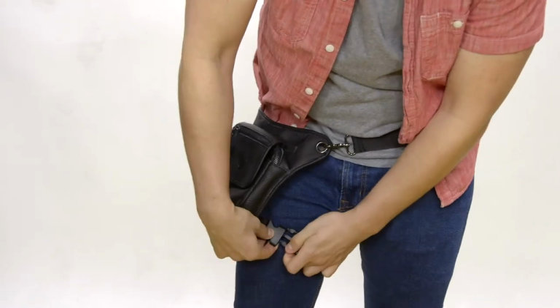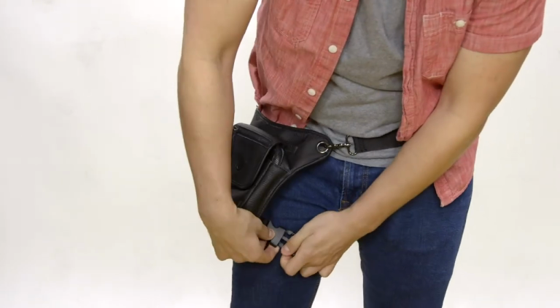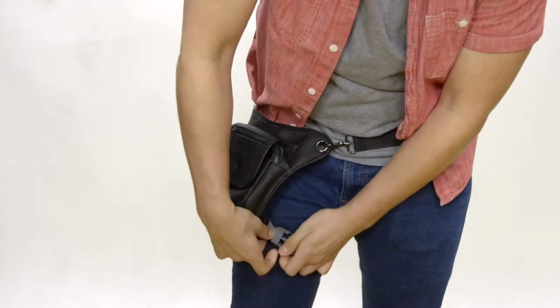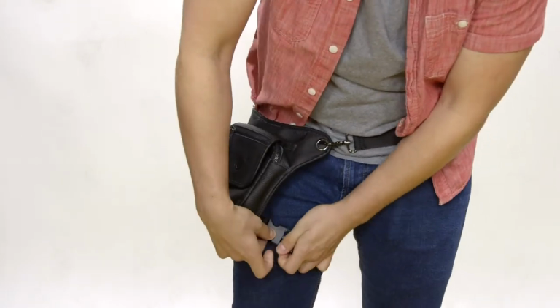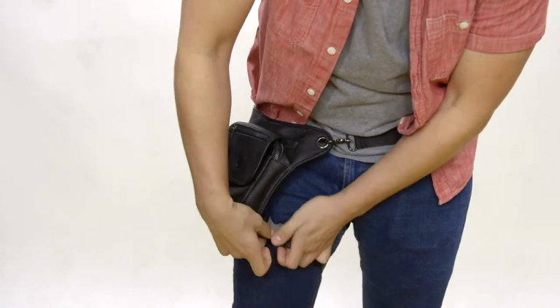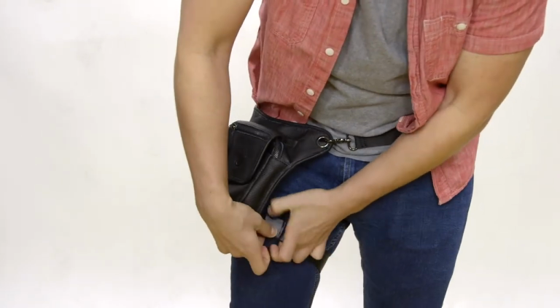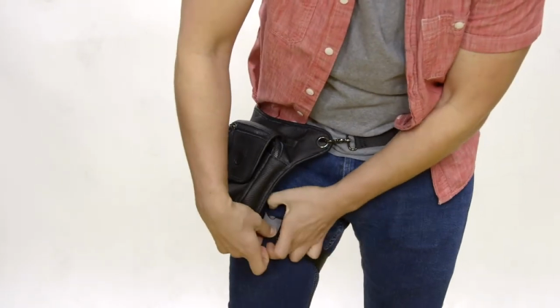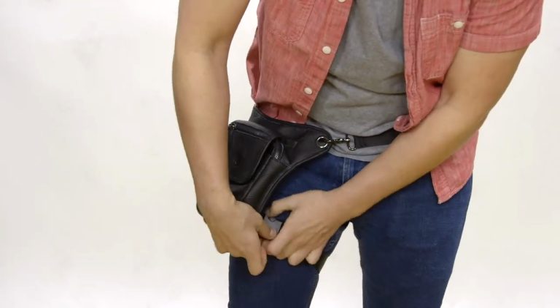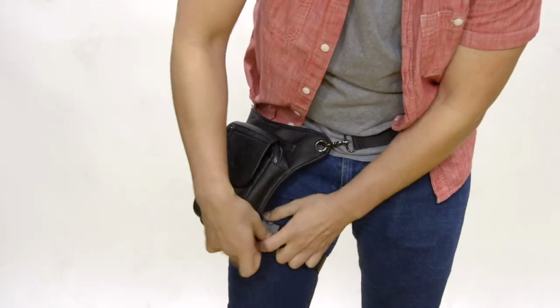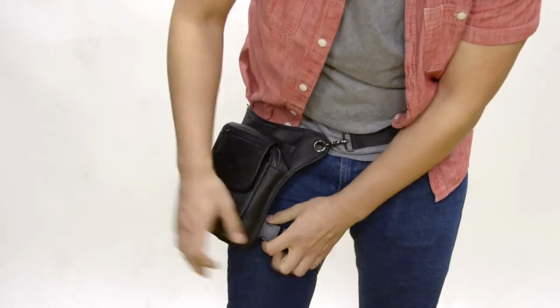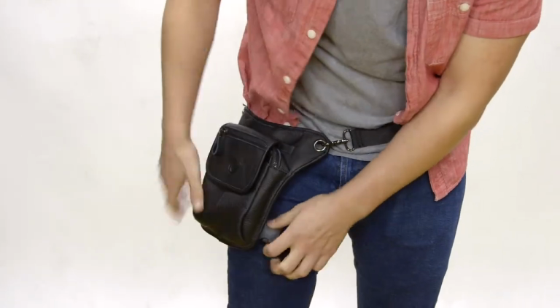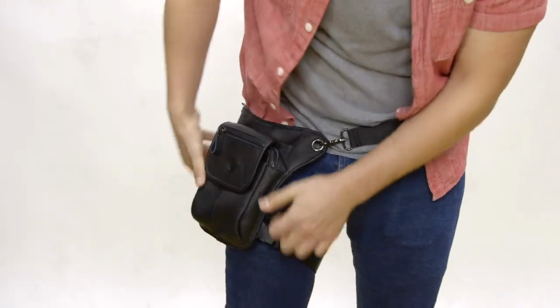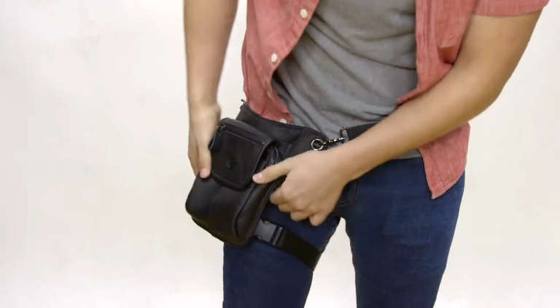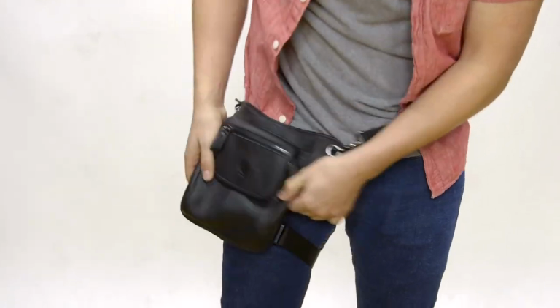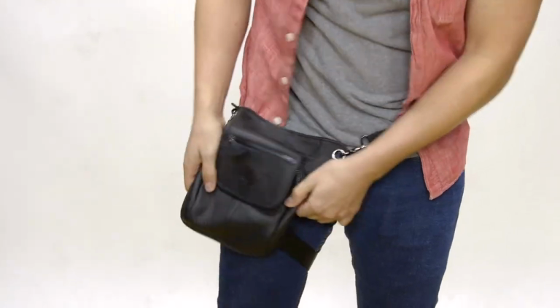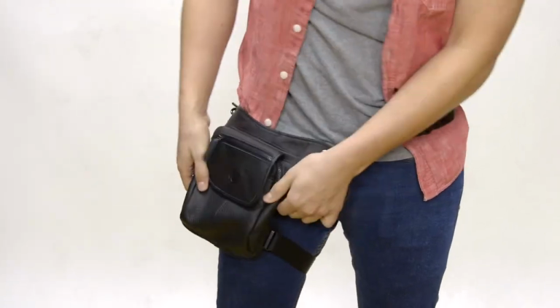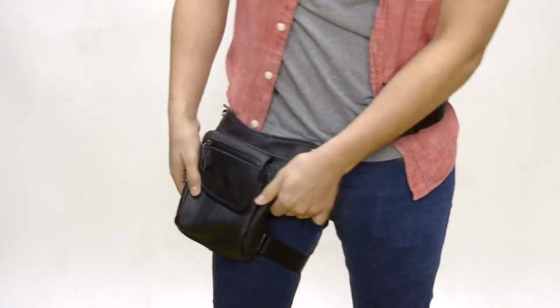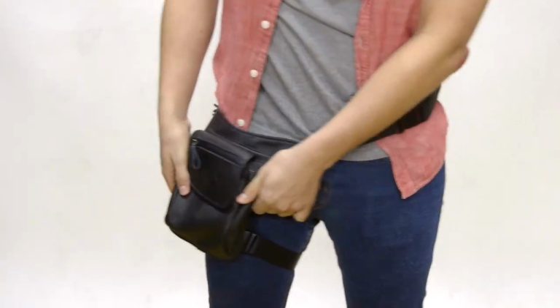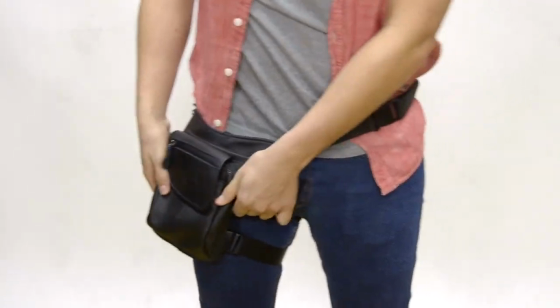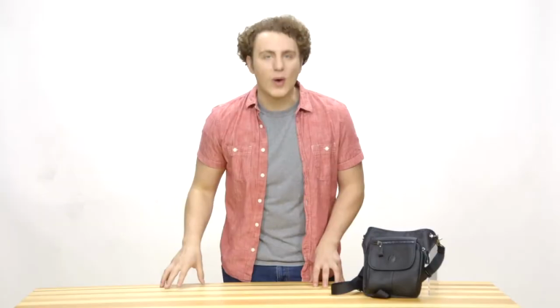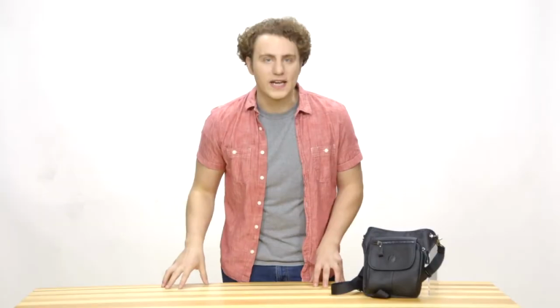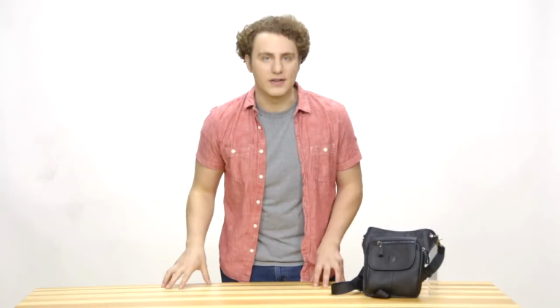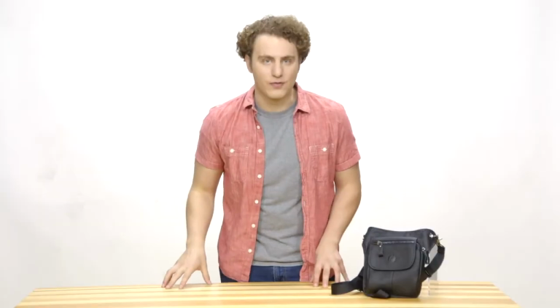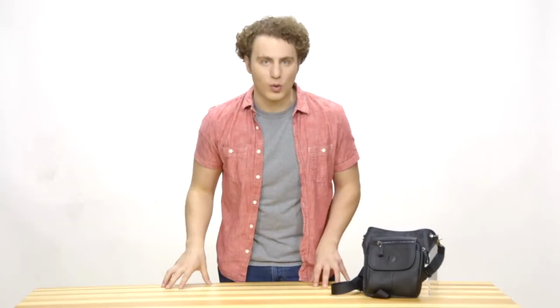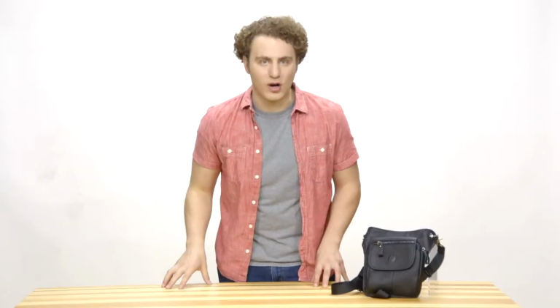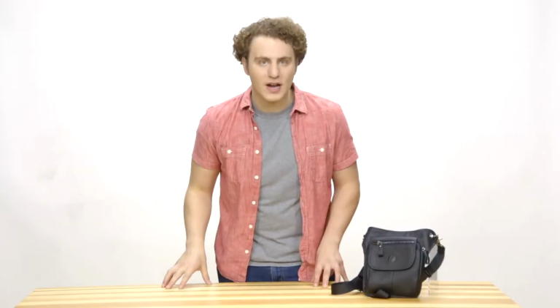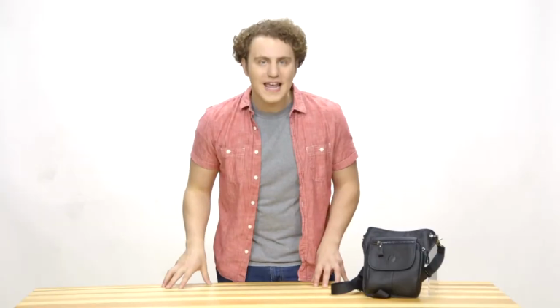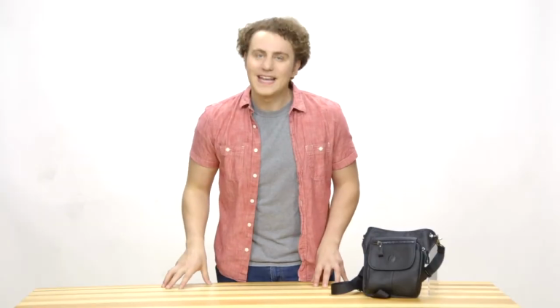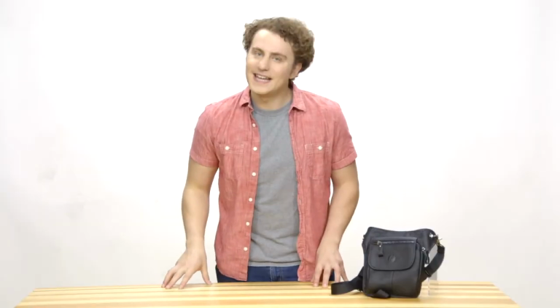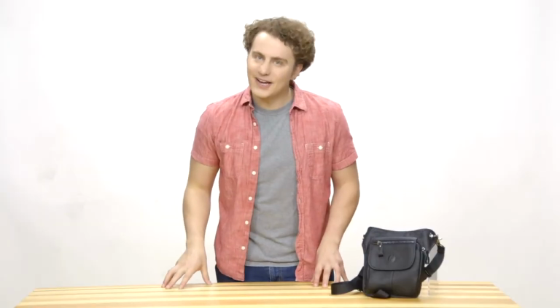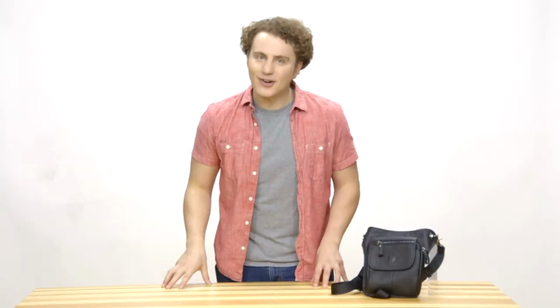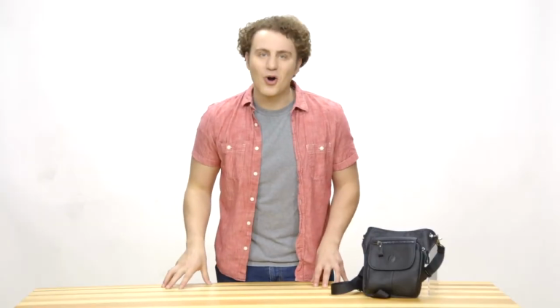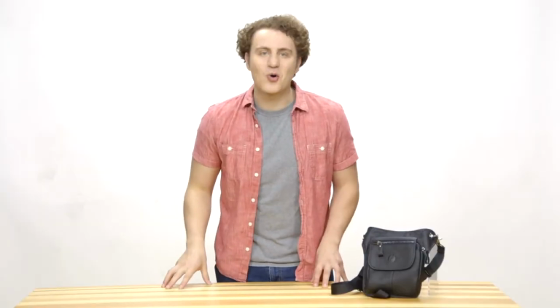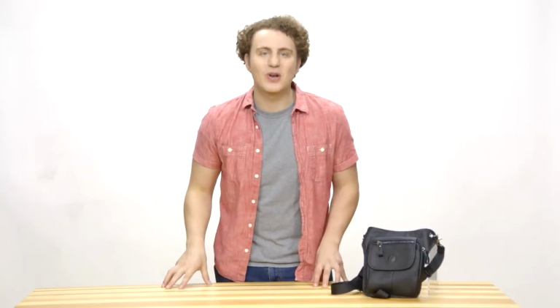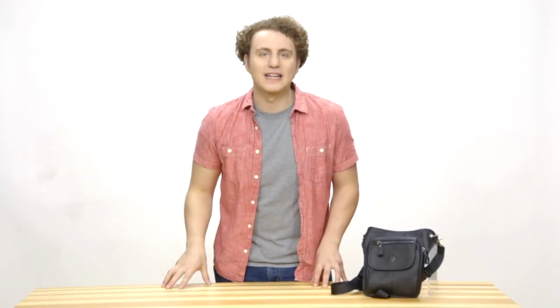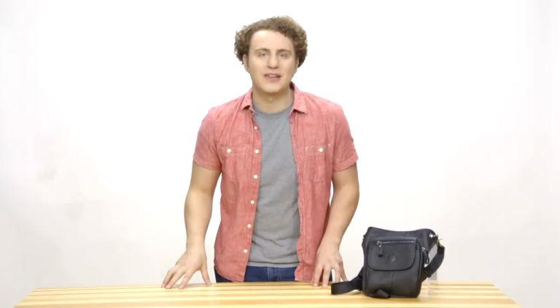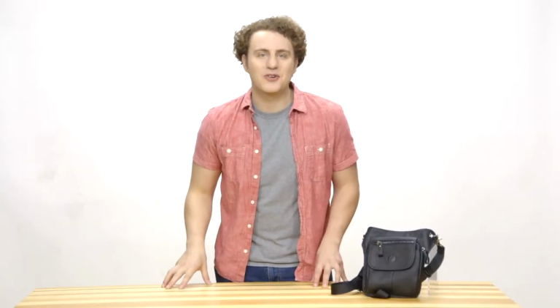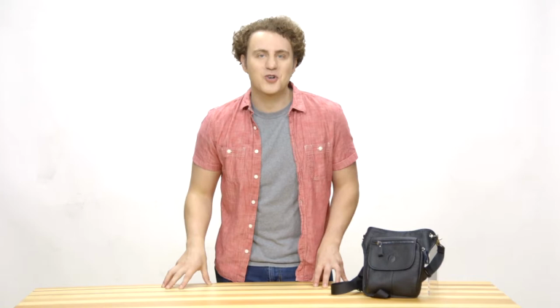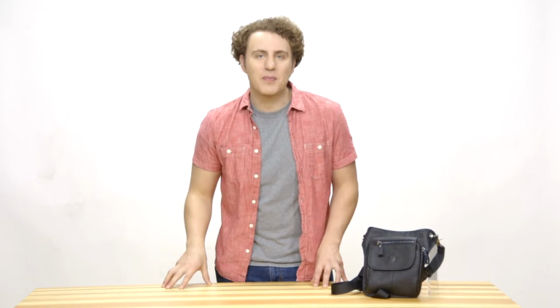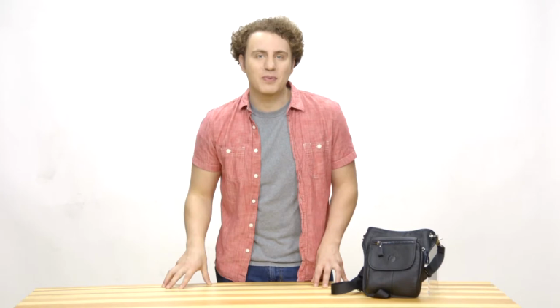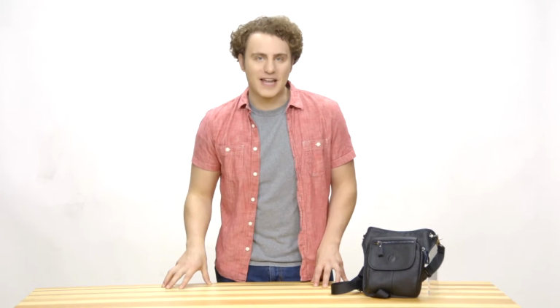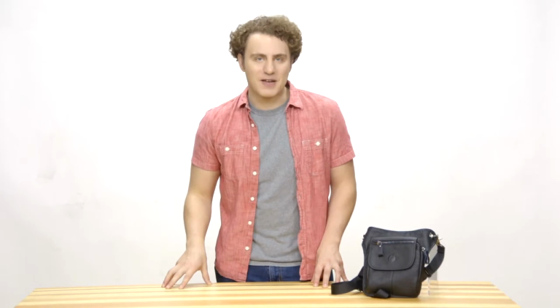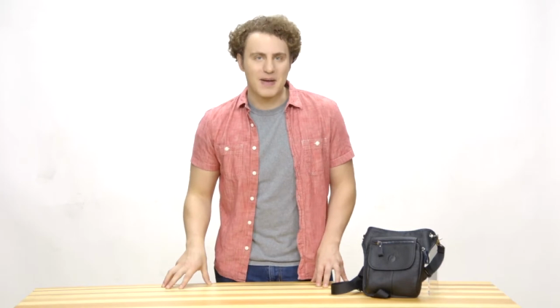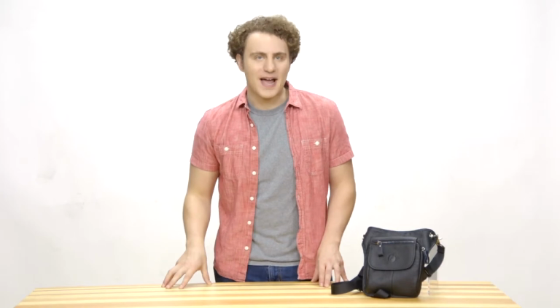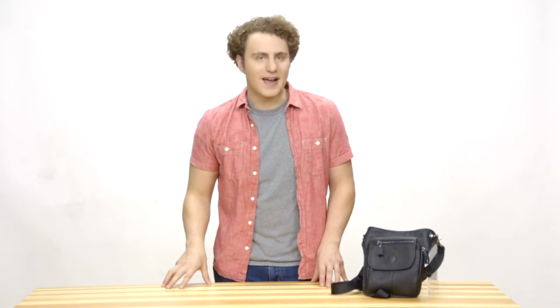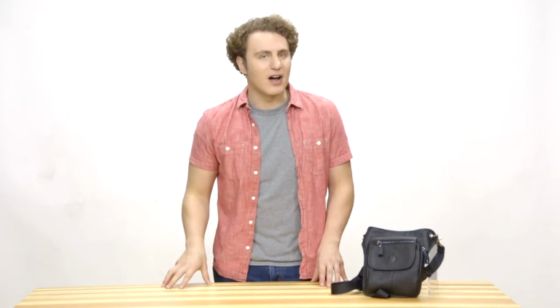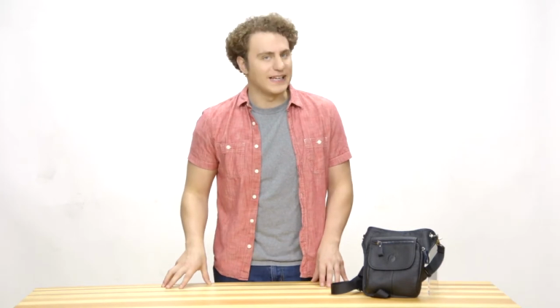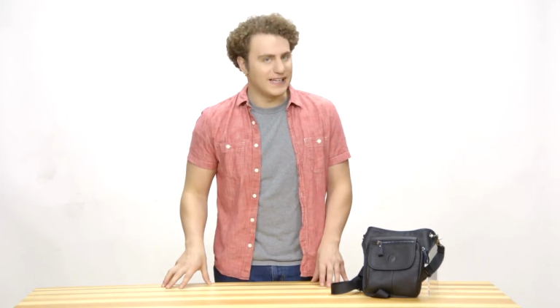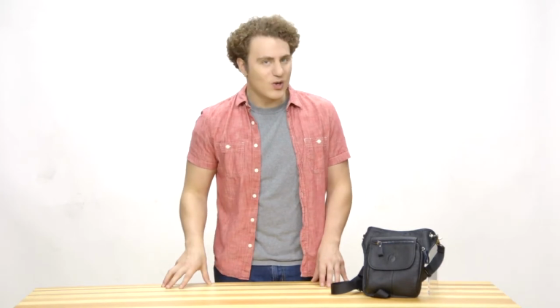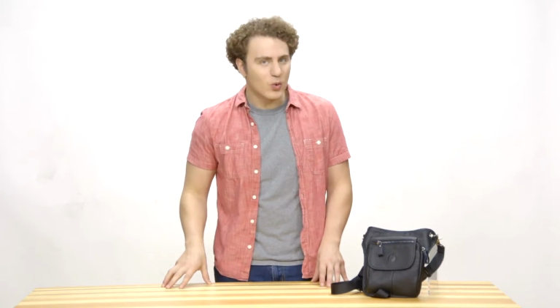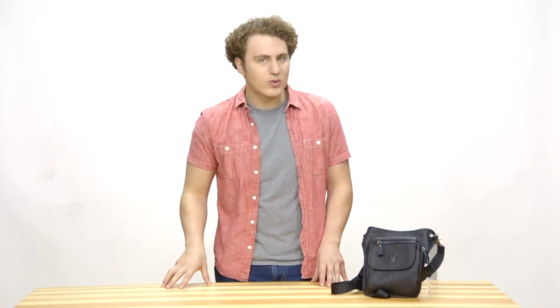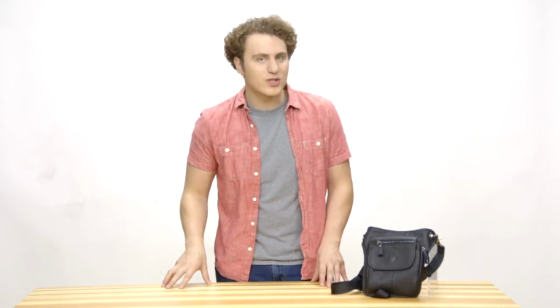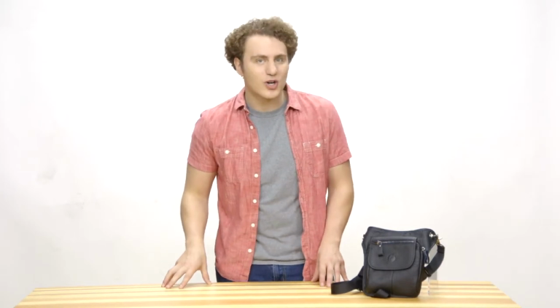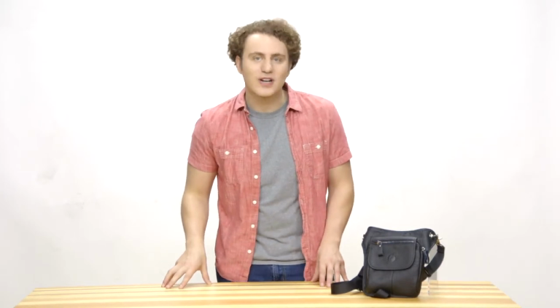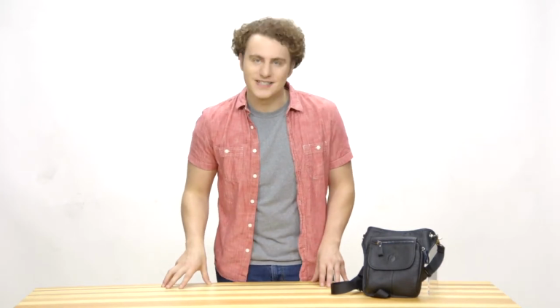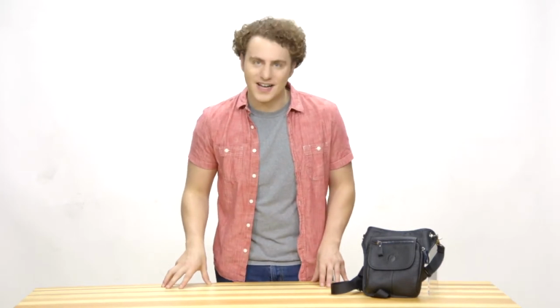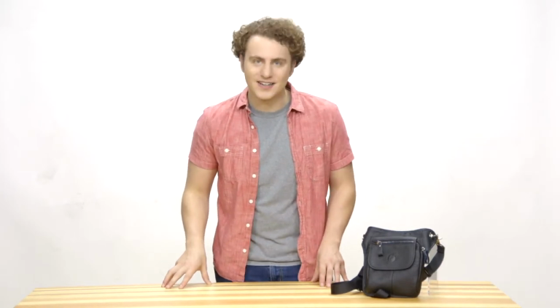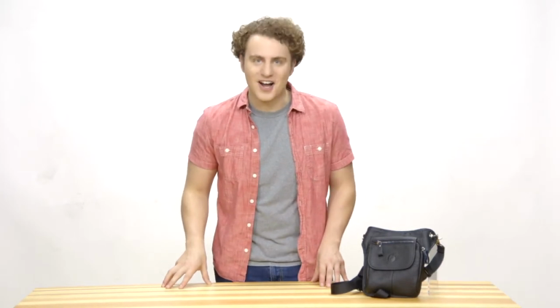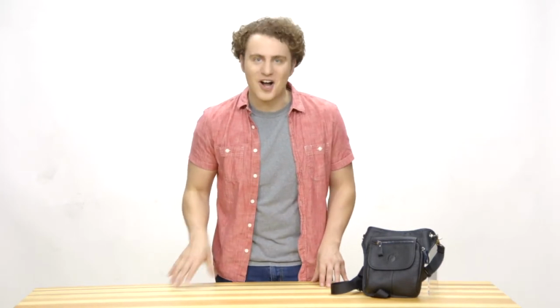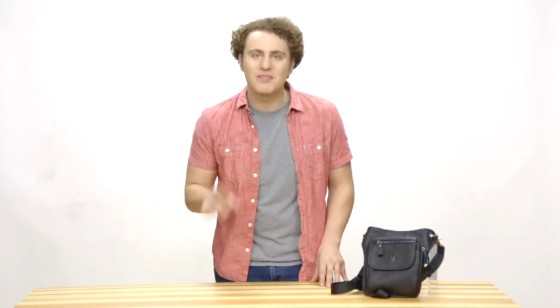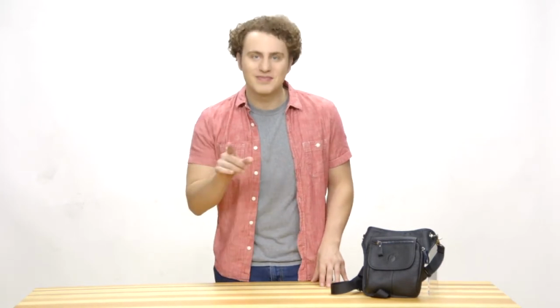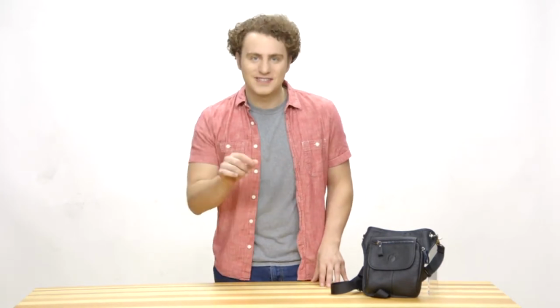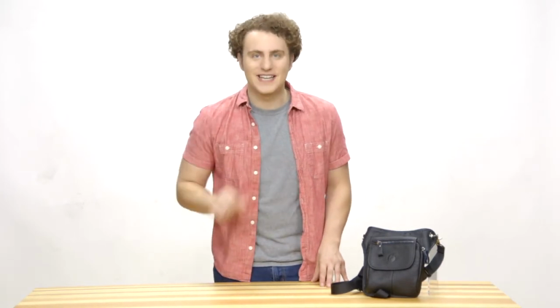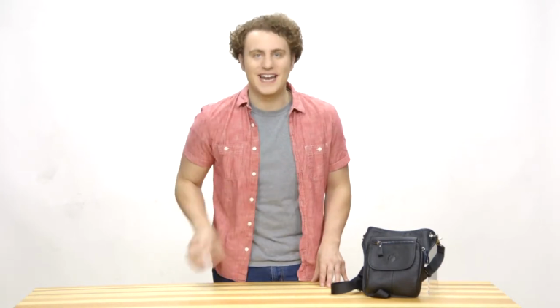So what are you waiting for? Get your own leather drop leg bag on eholster.com today.